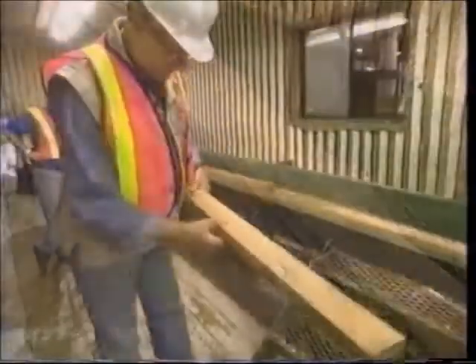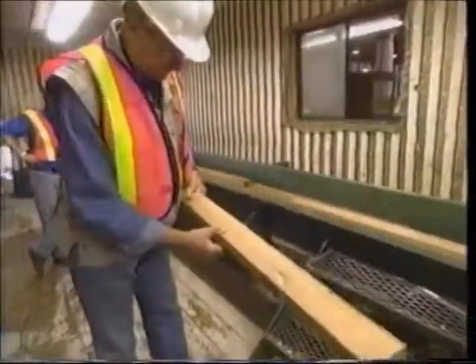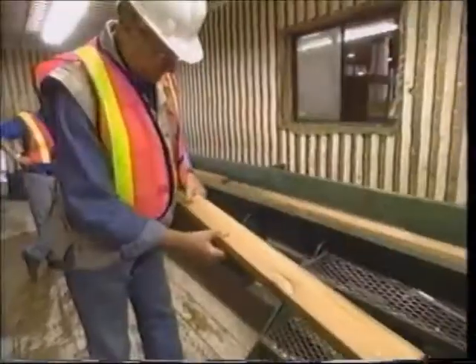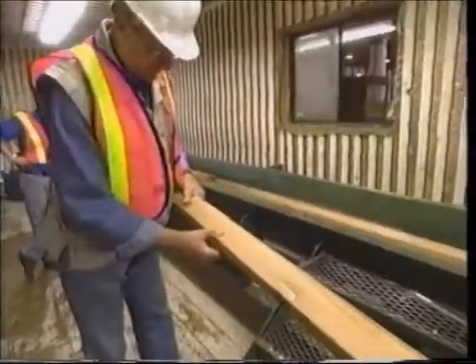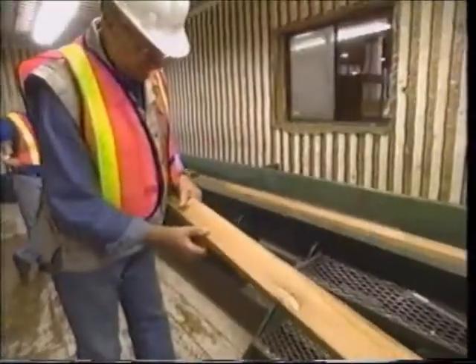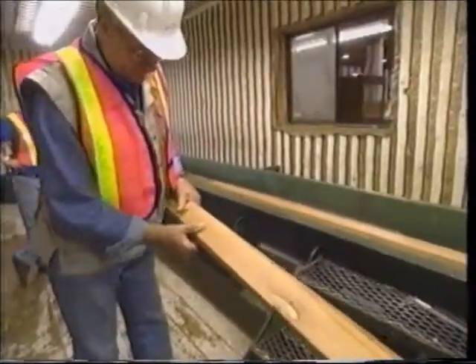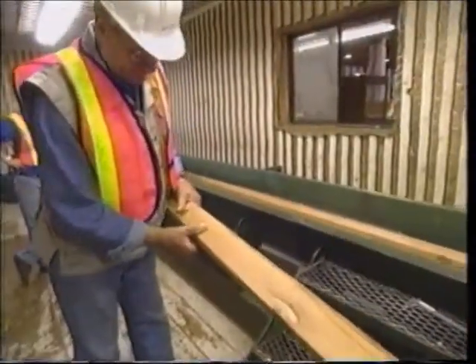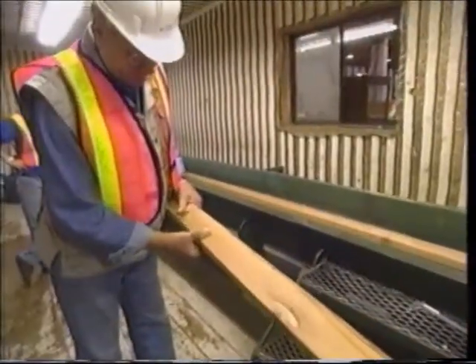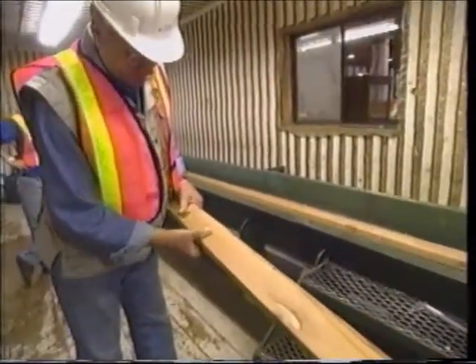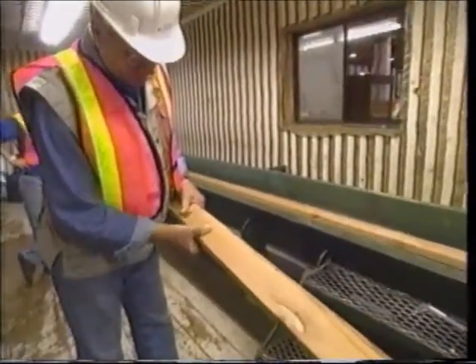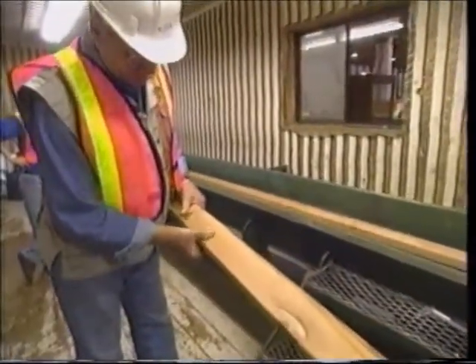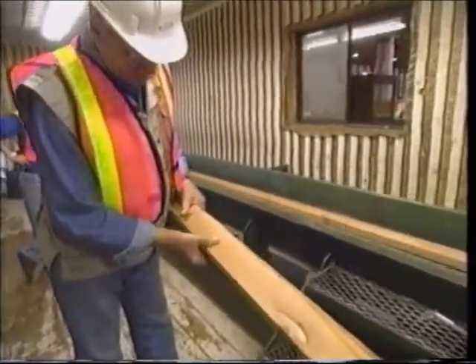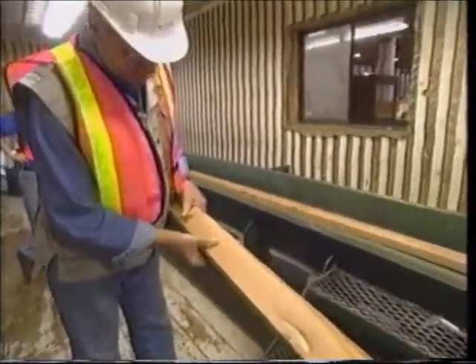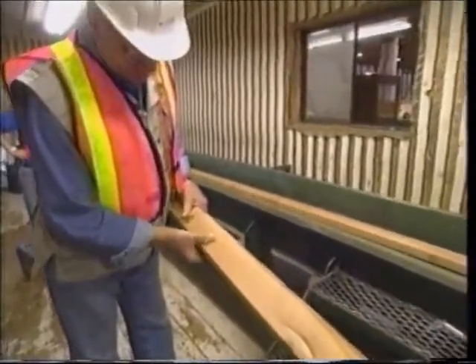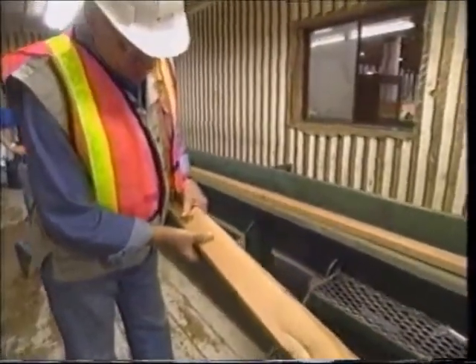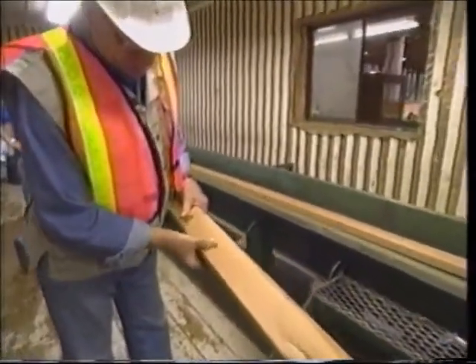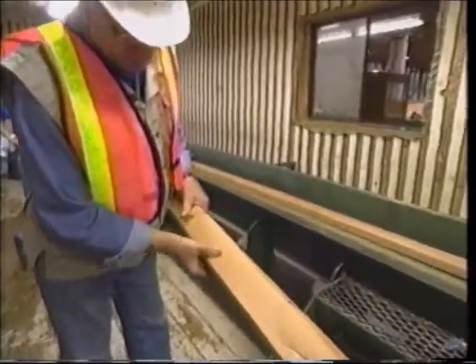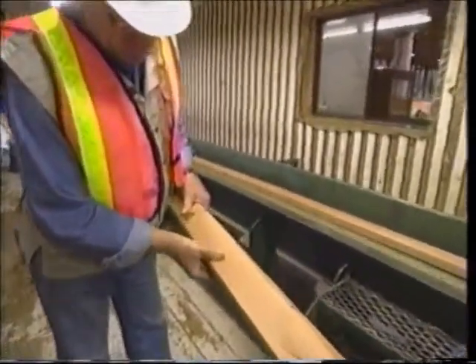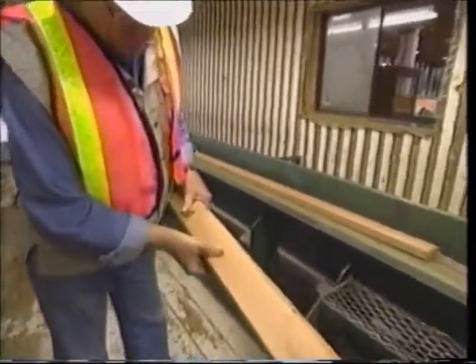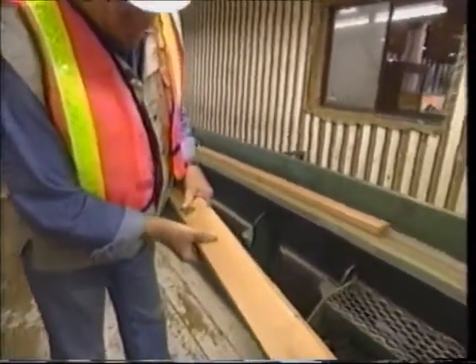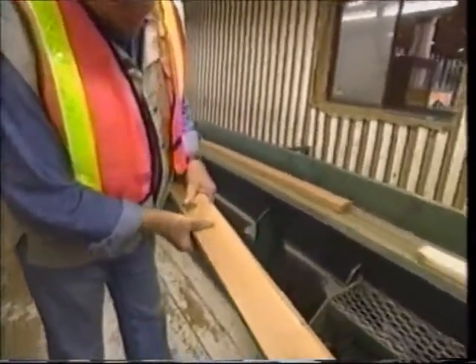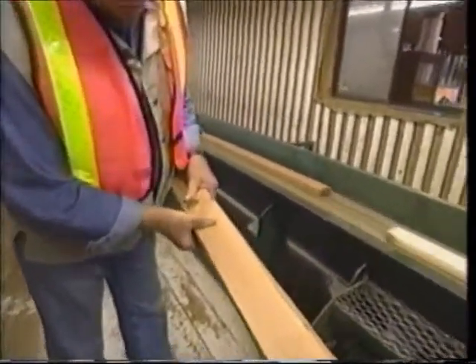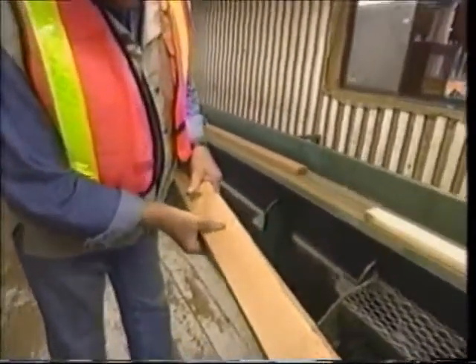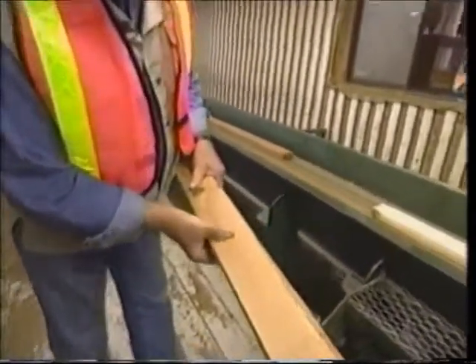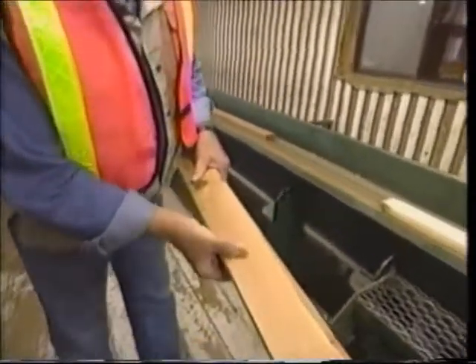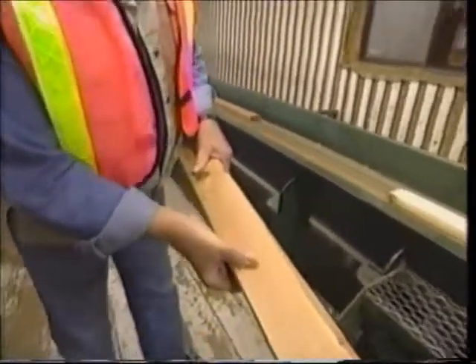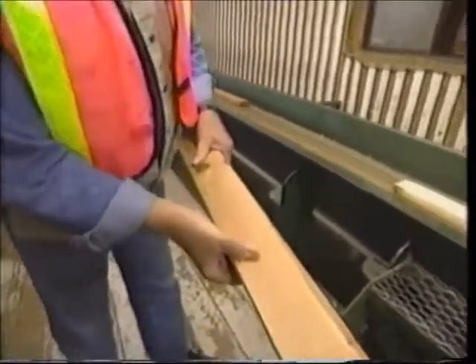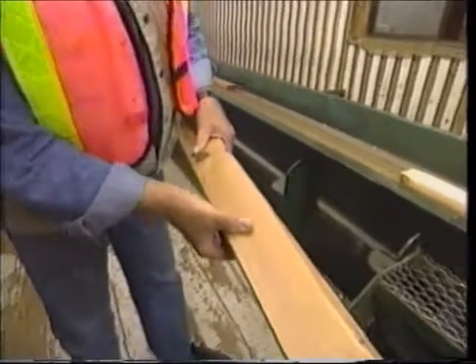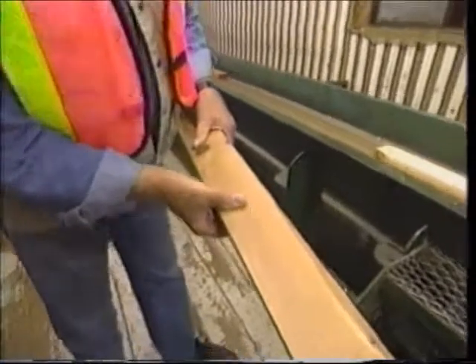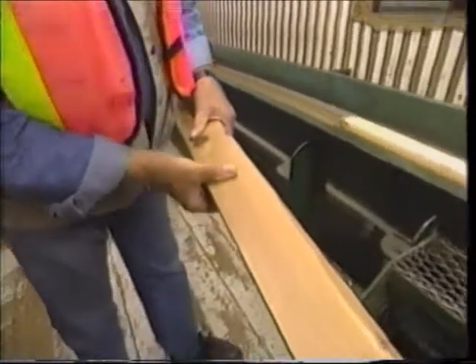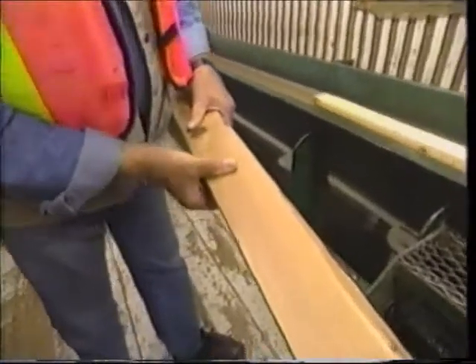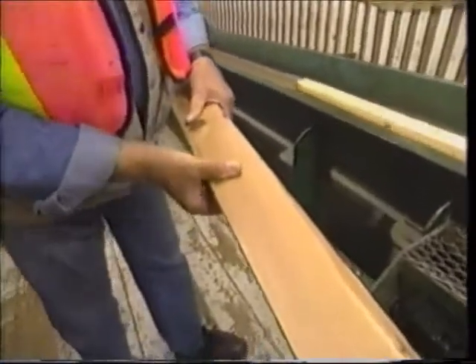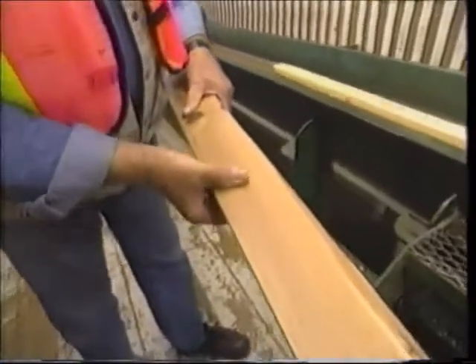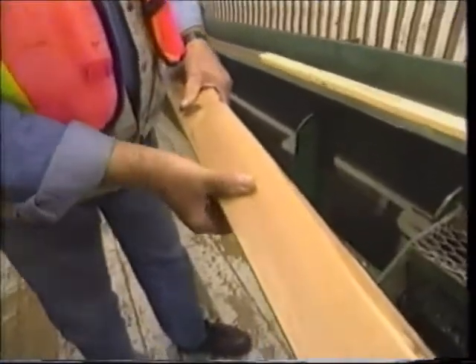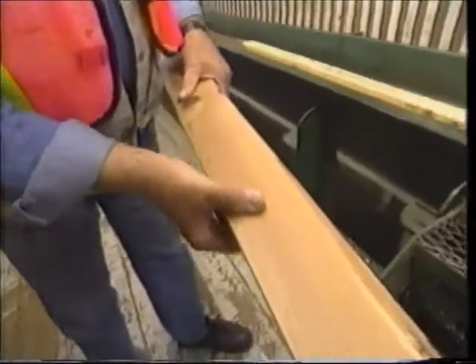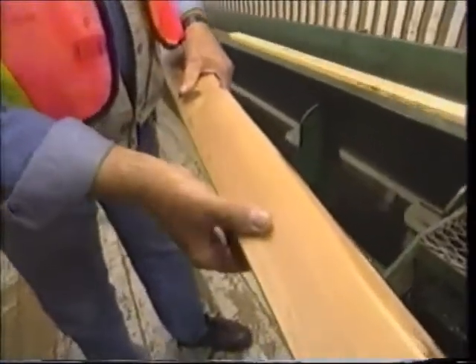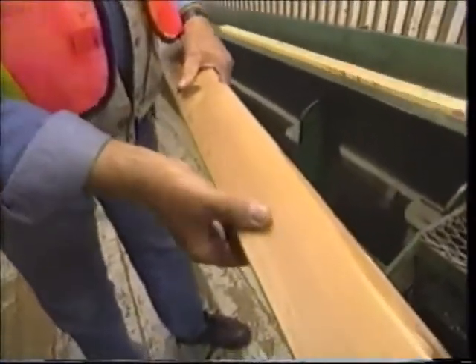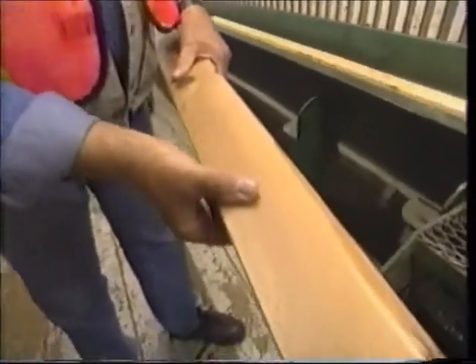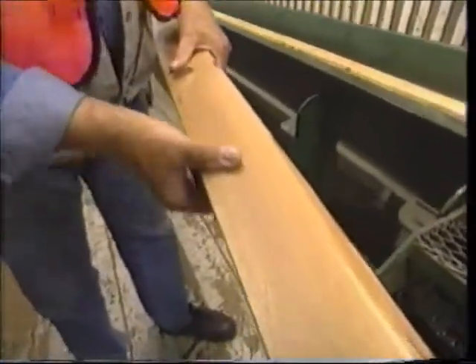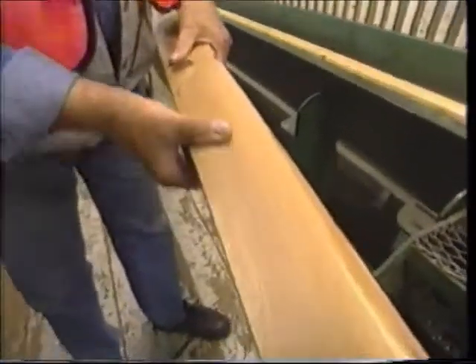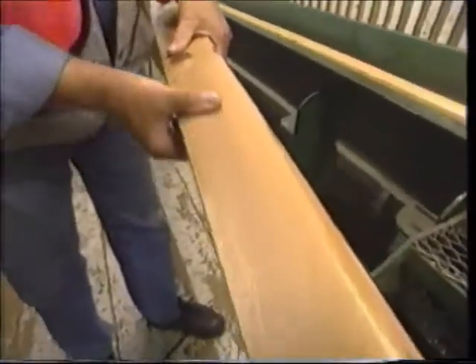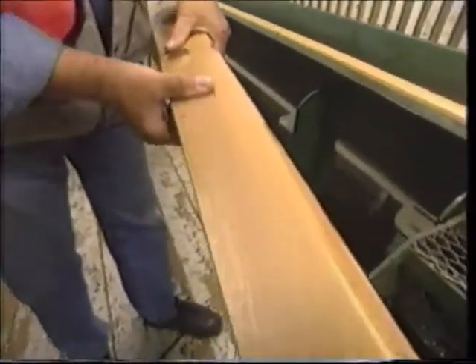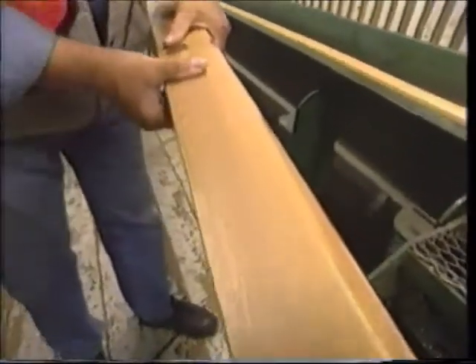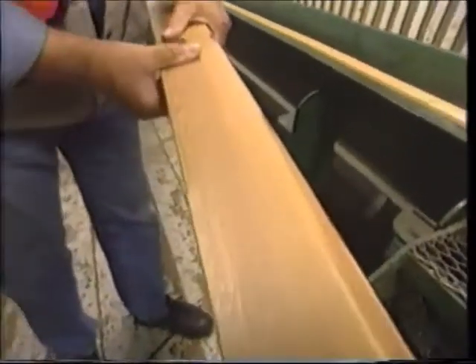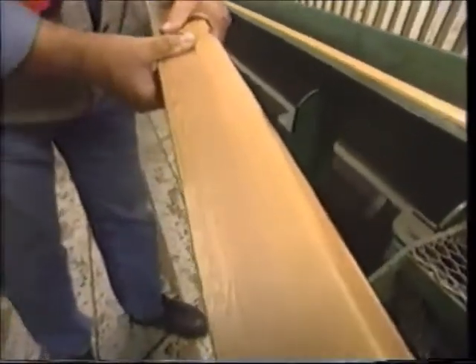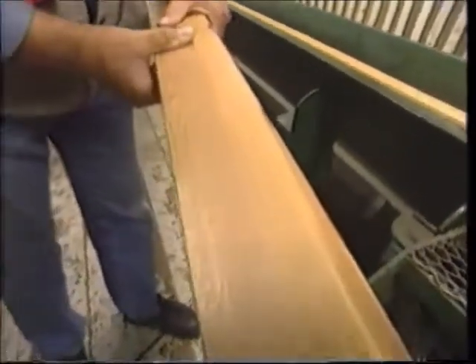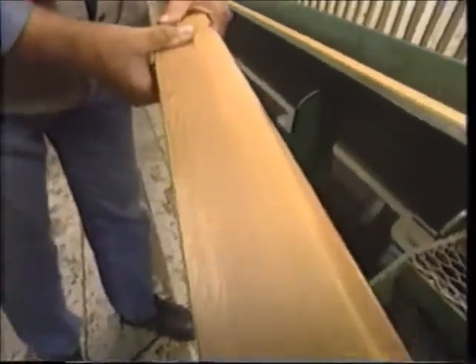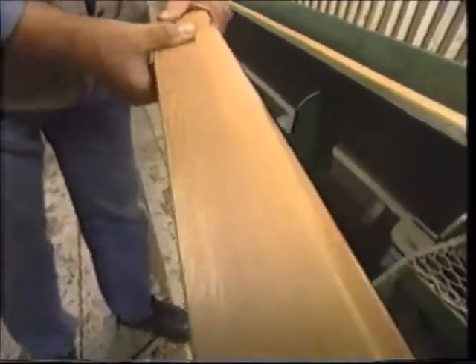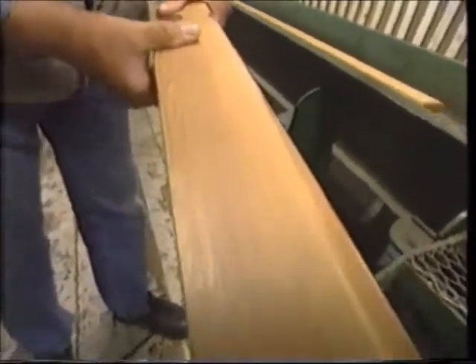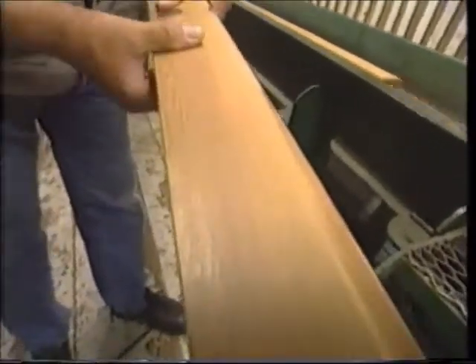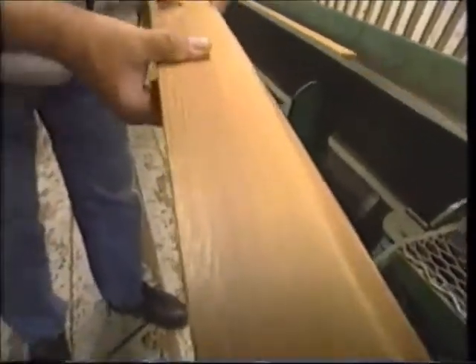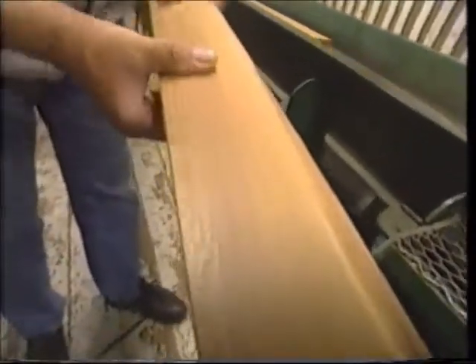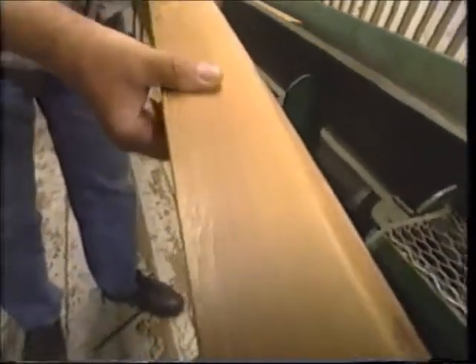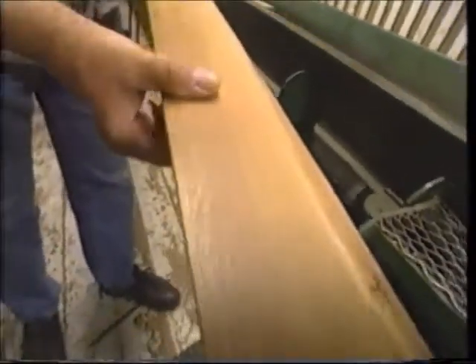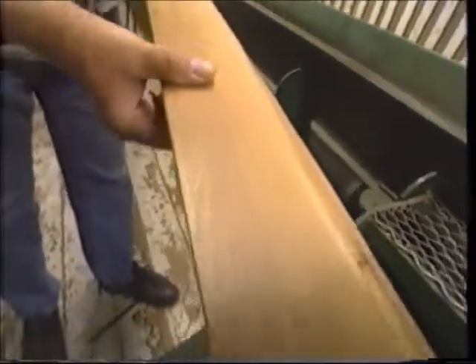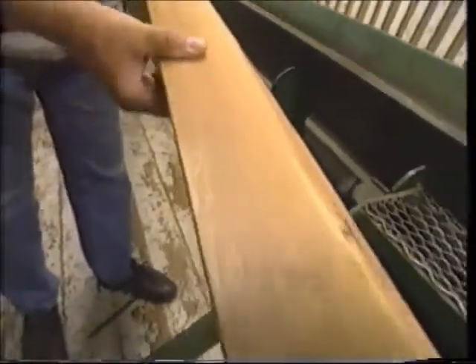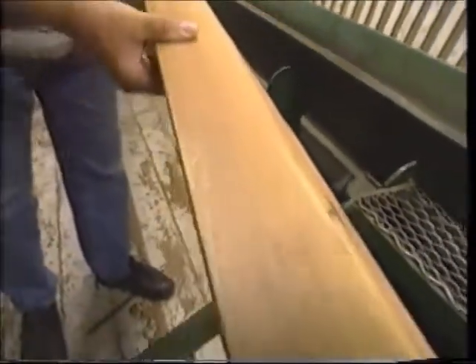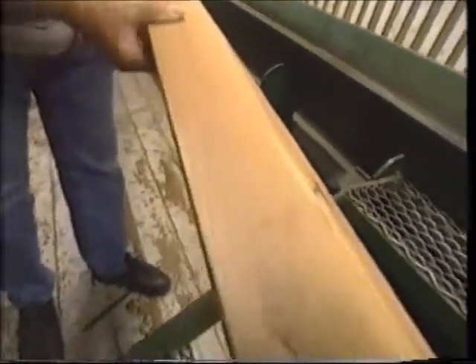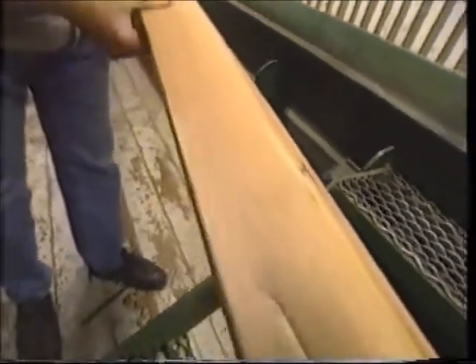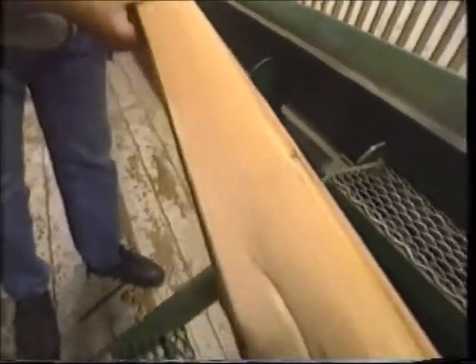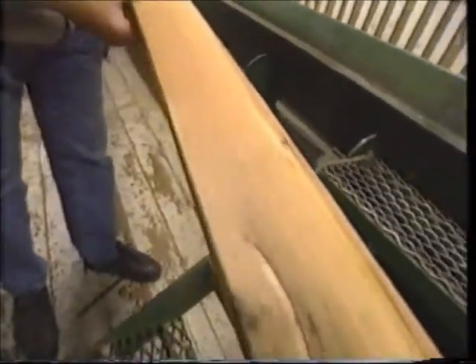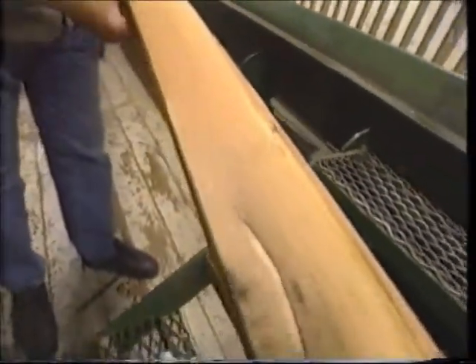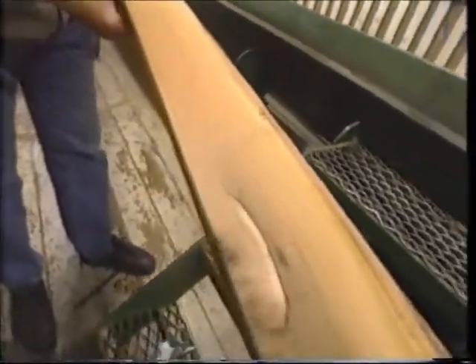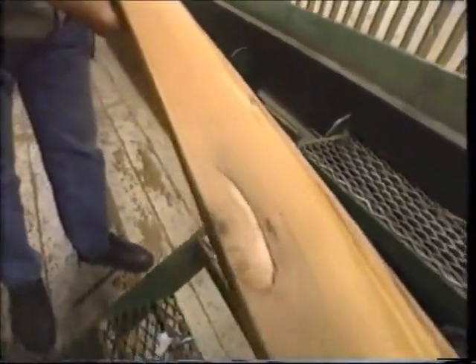I'm going to pick up a piece of this two by four here because this is mill glaze, and that has to be removed before any finish ever gets put on a deck, a fence, or siding.